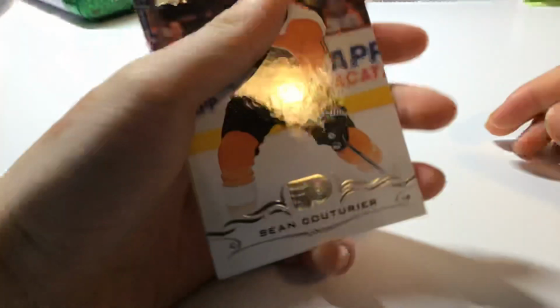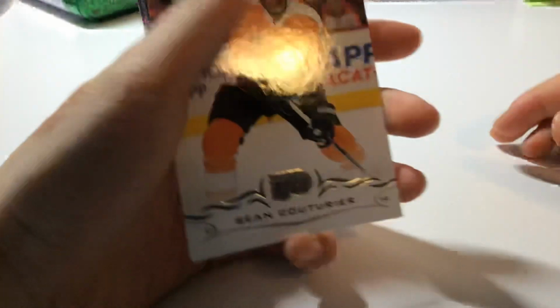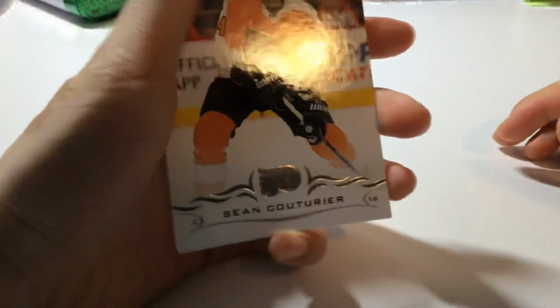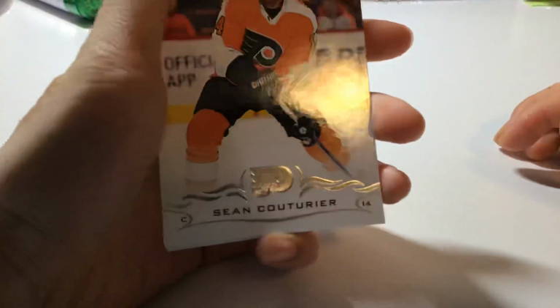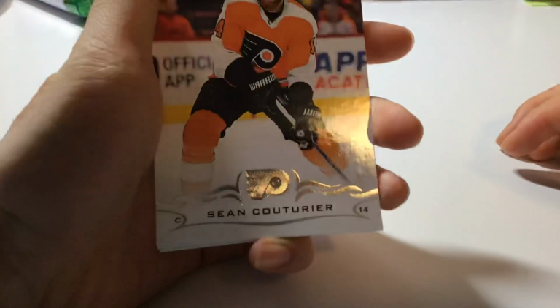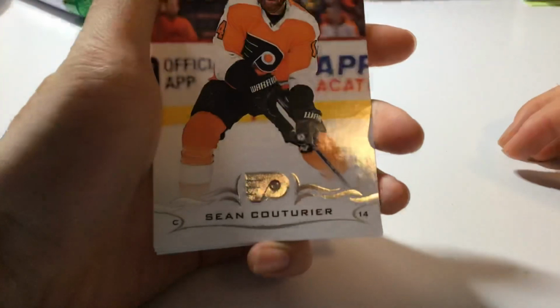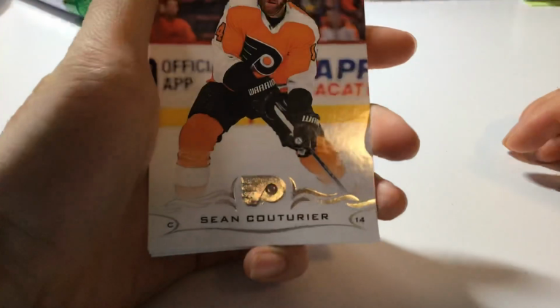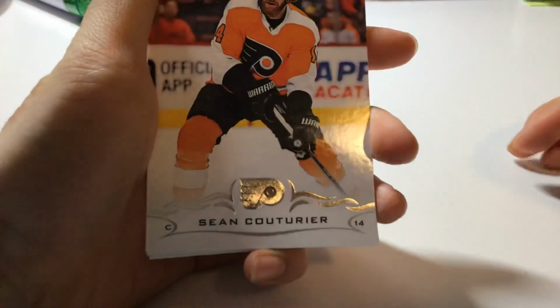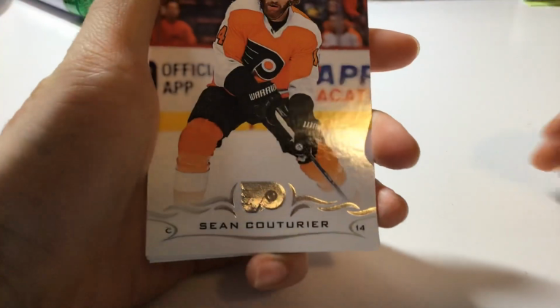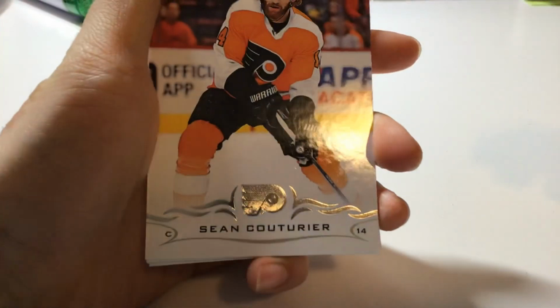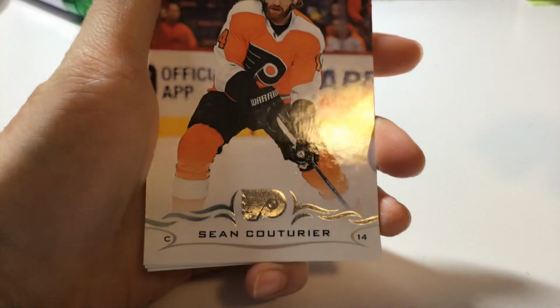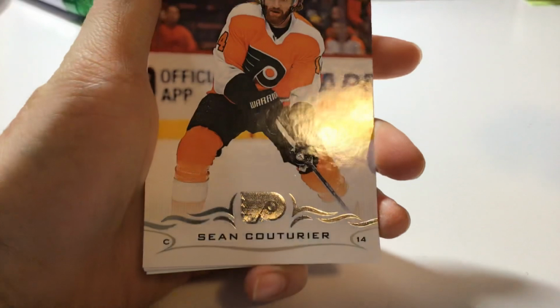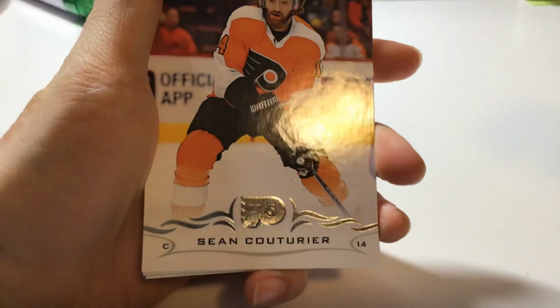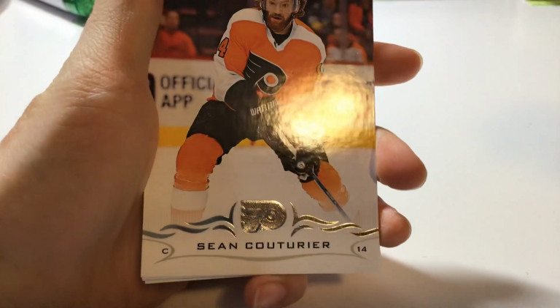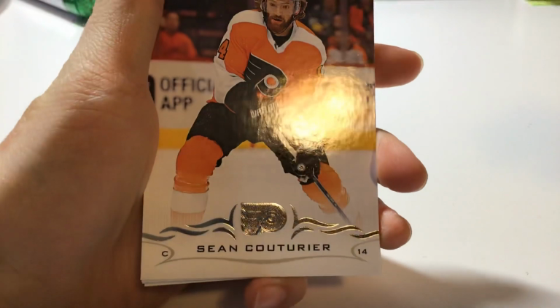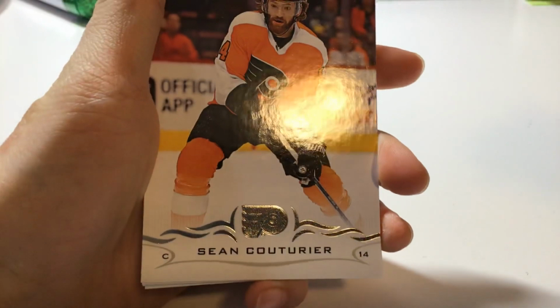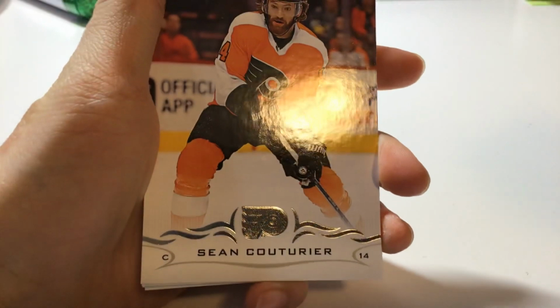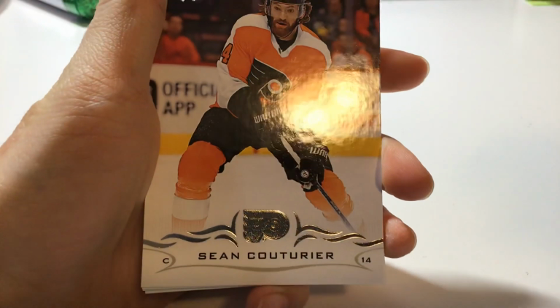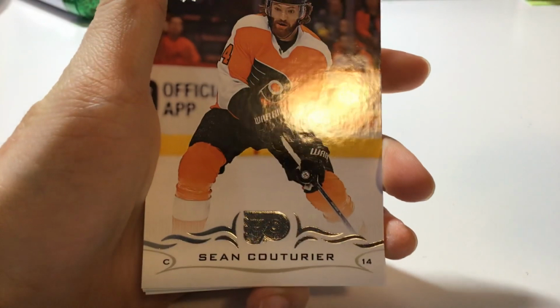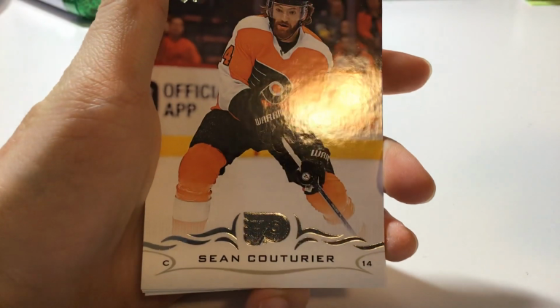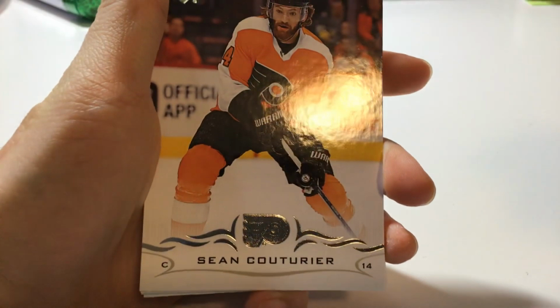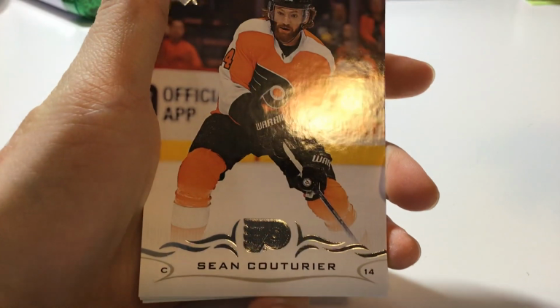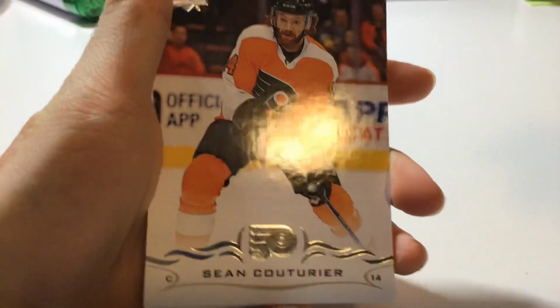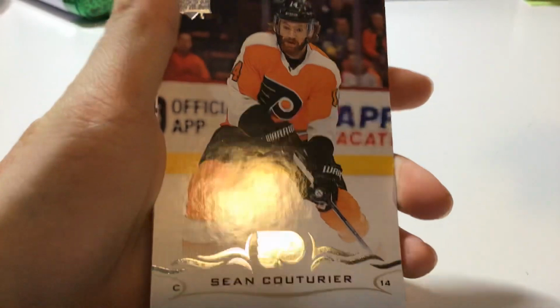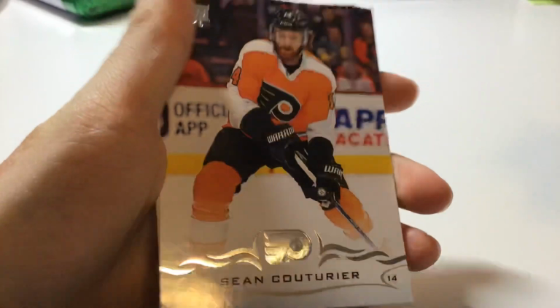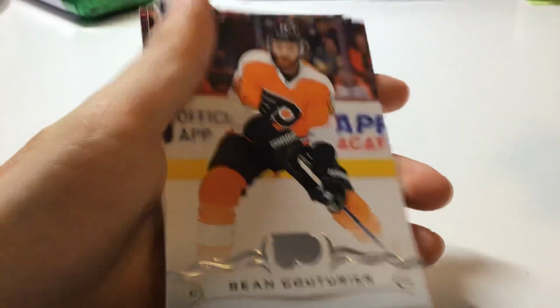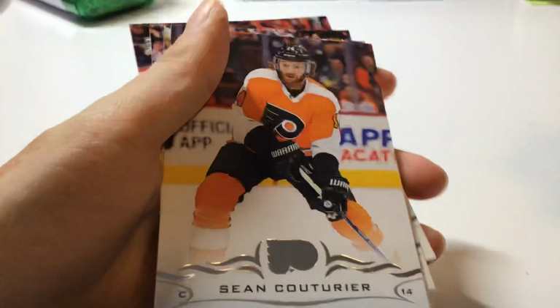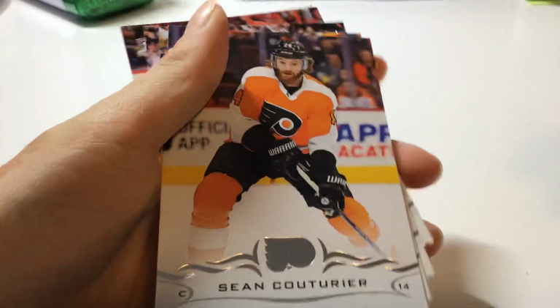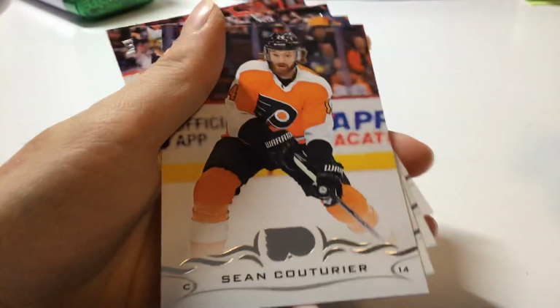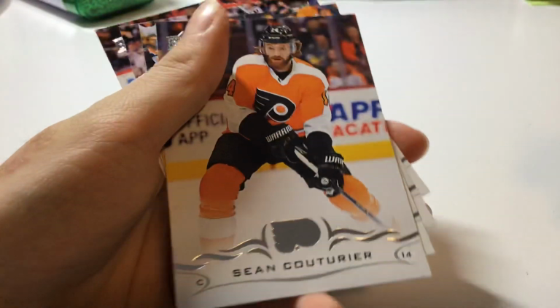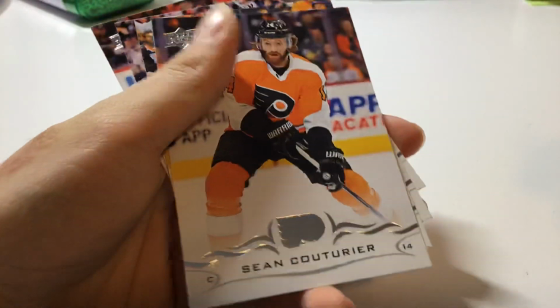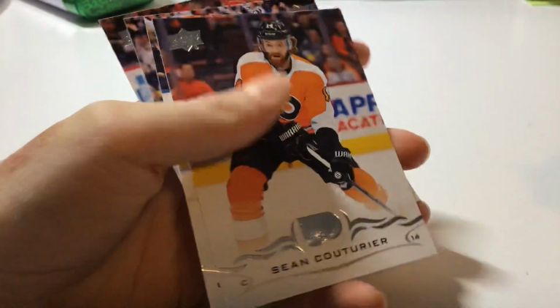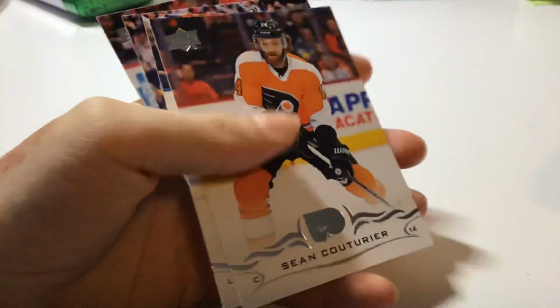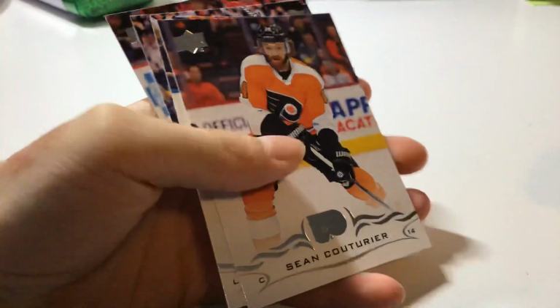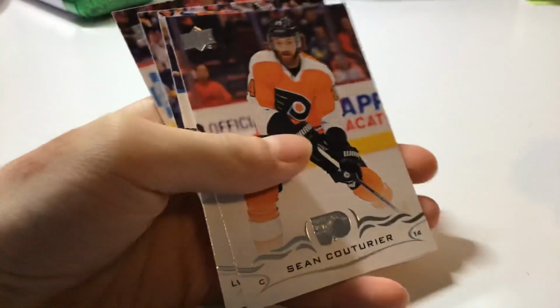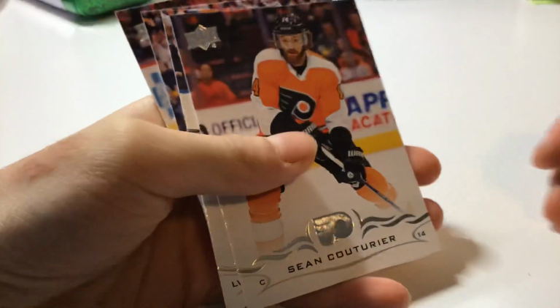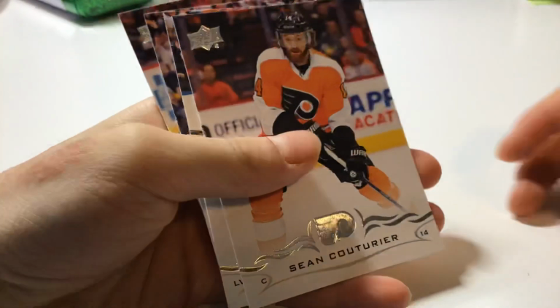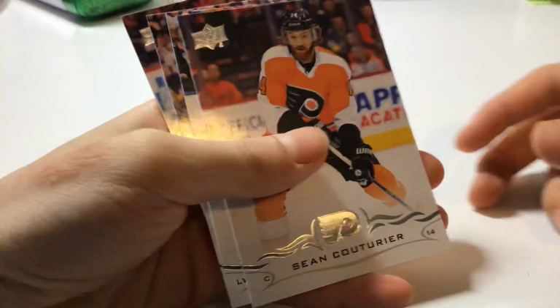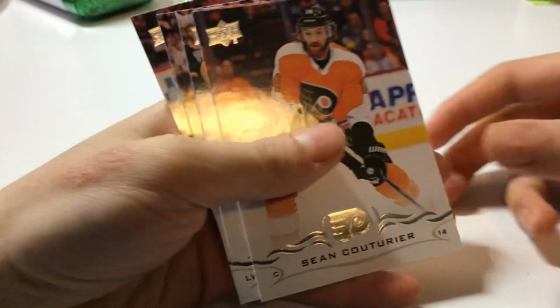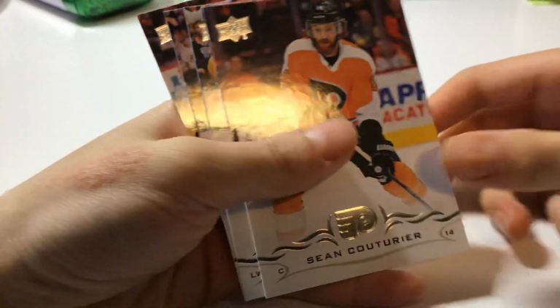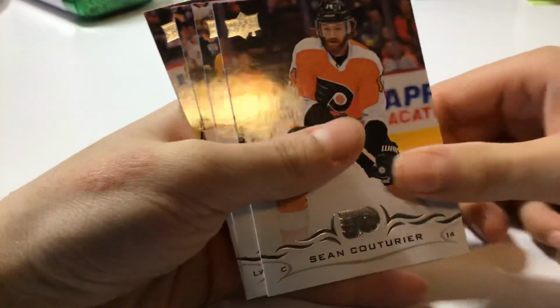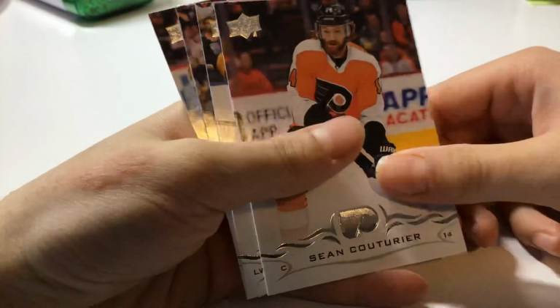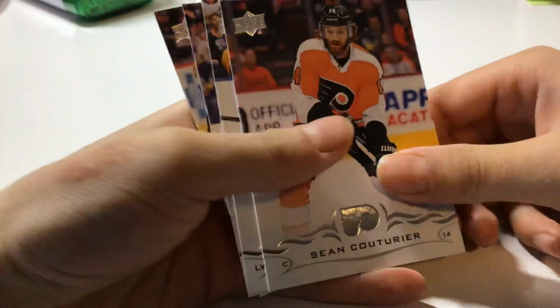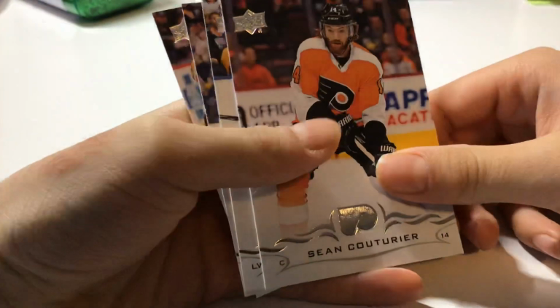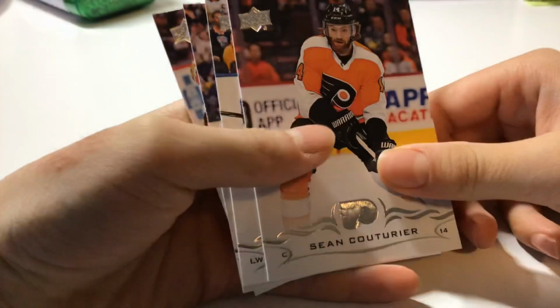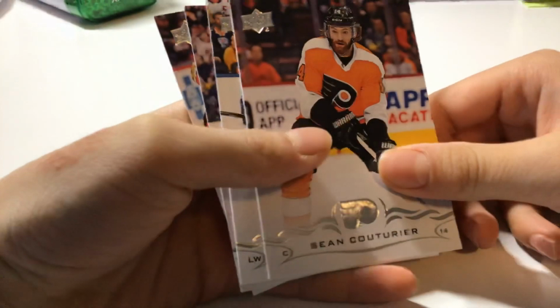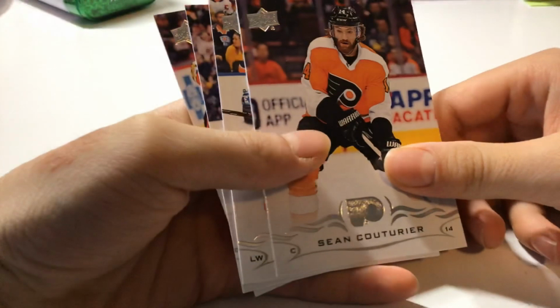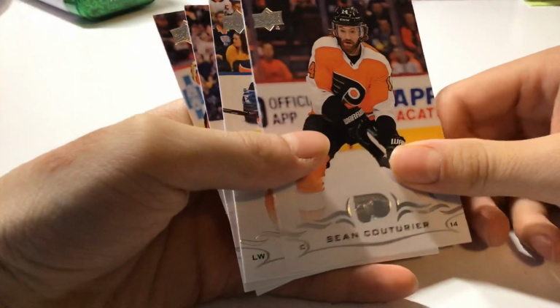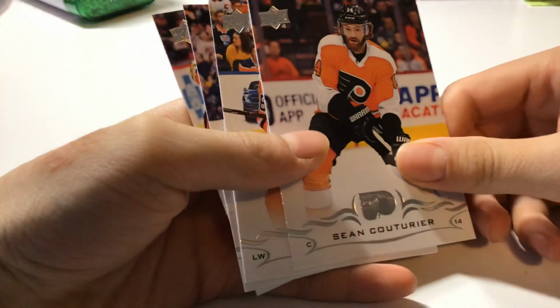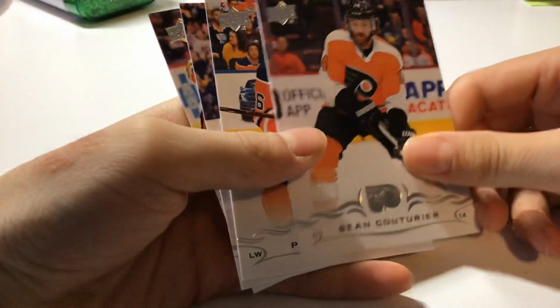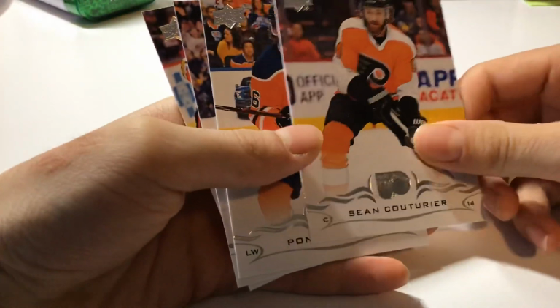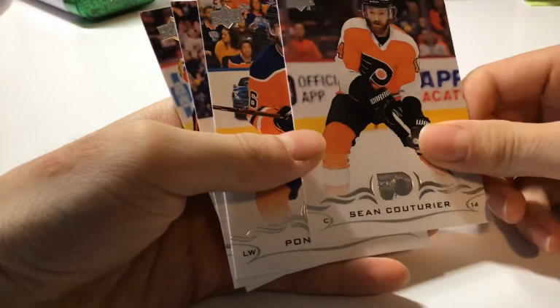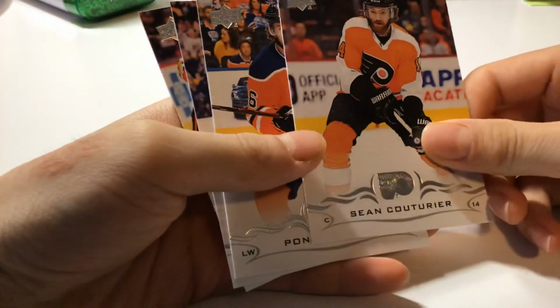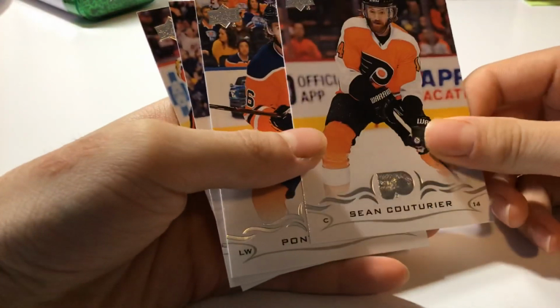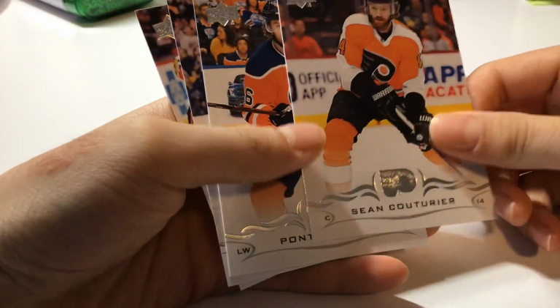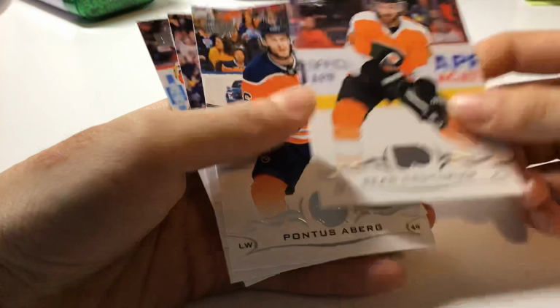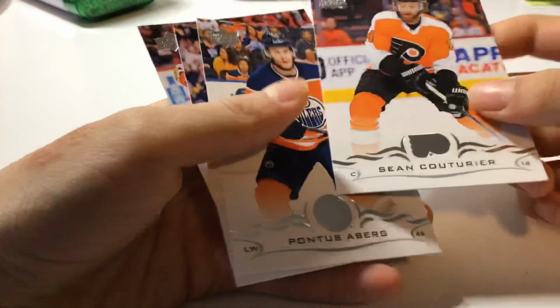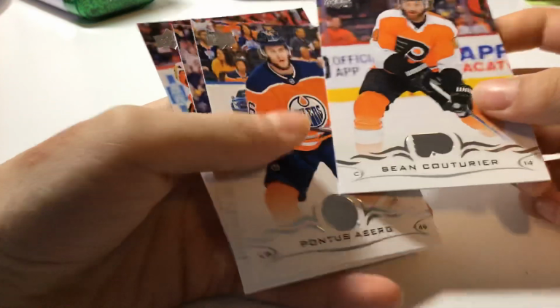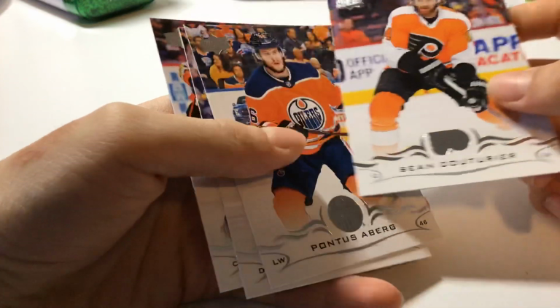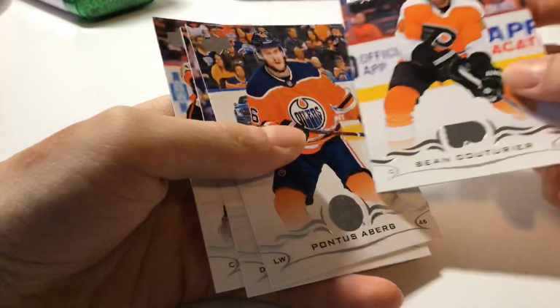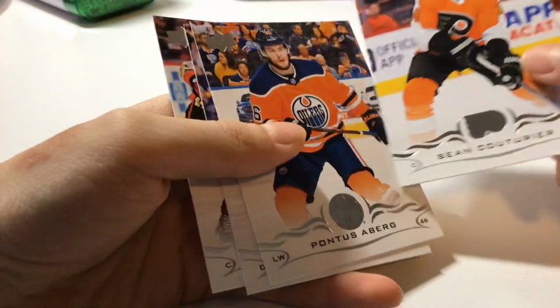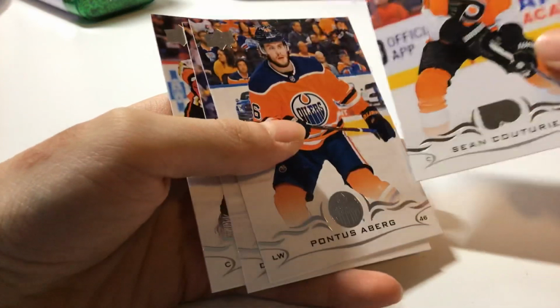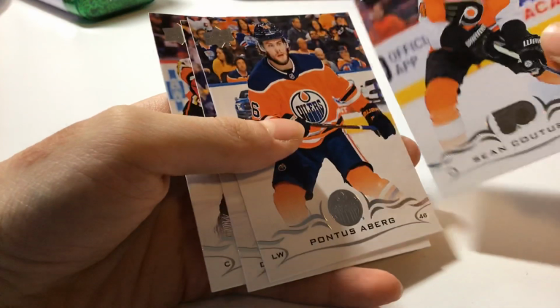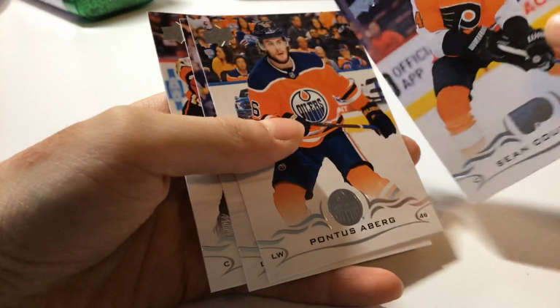First card, Shin, center, playing for the Flyers.